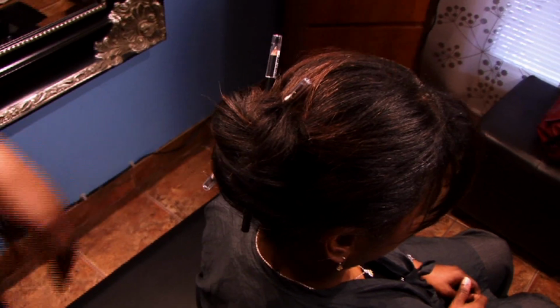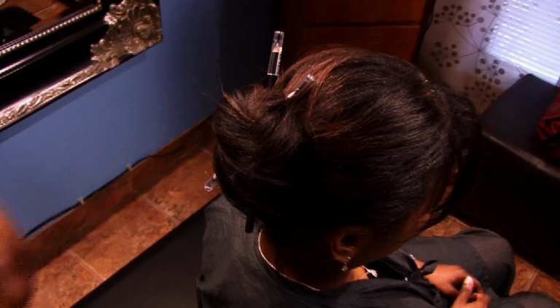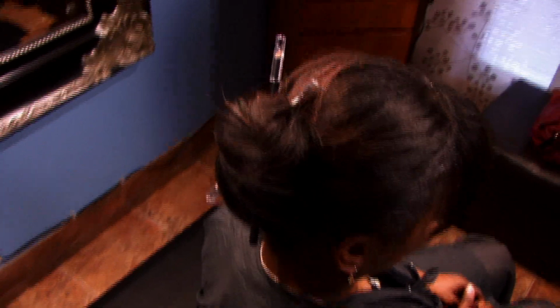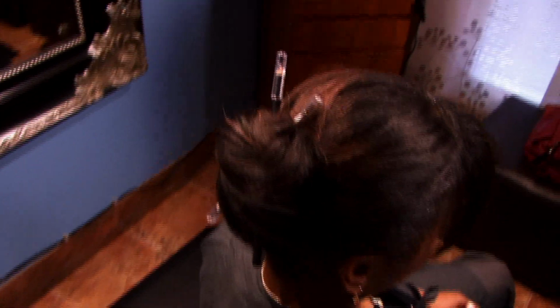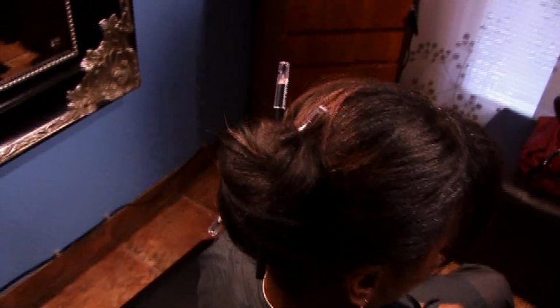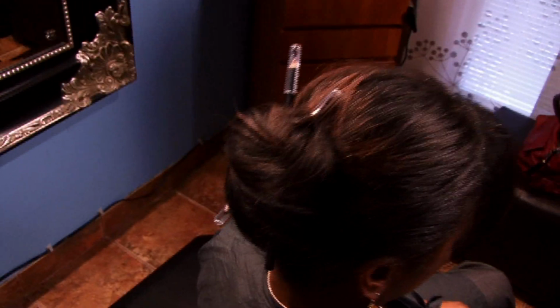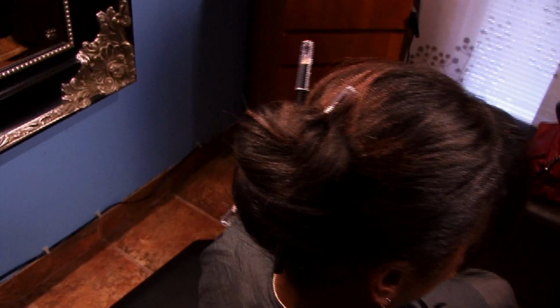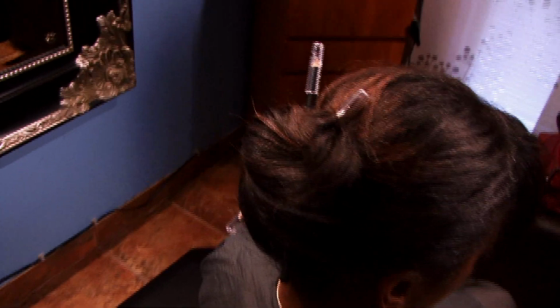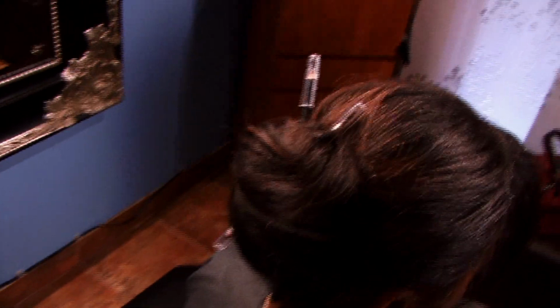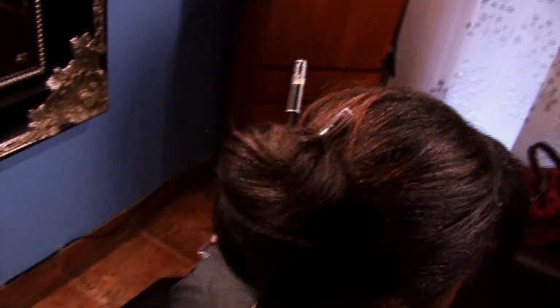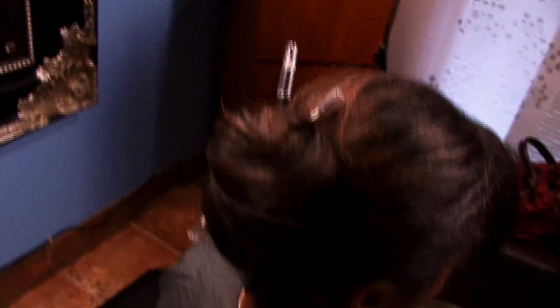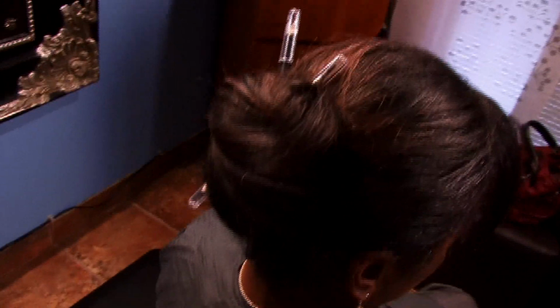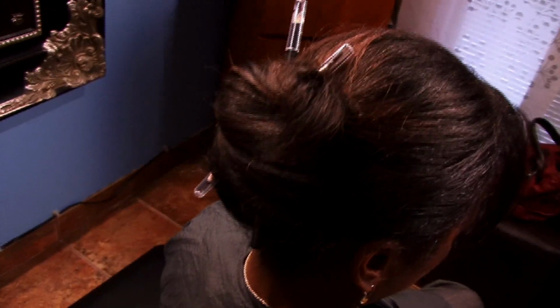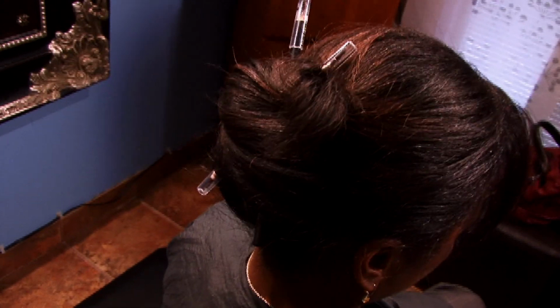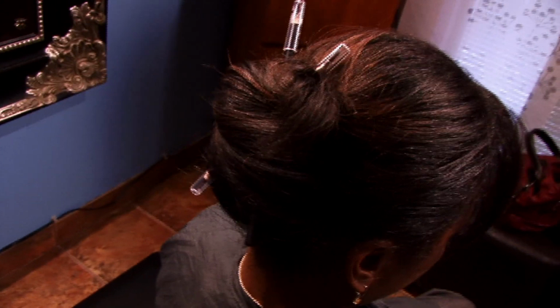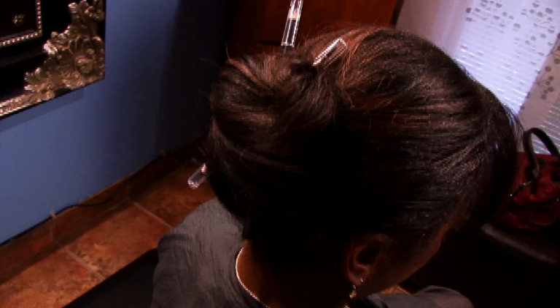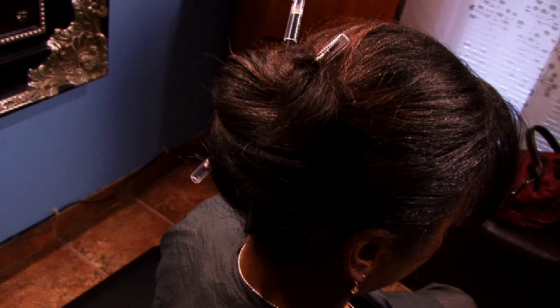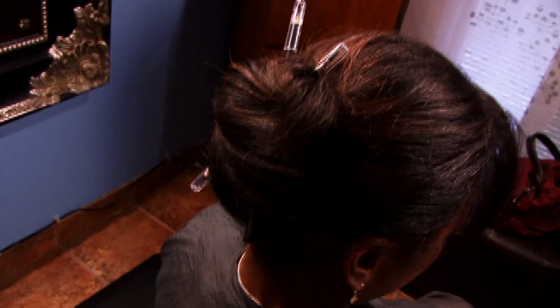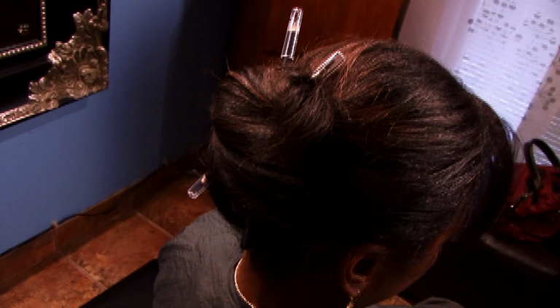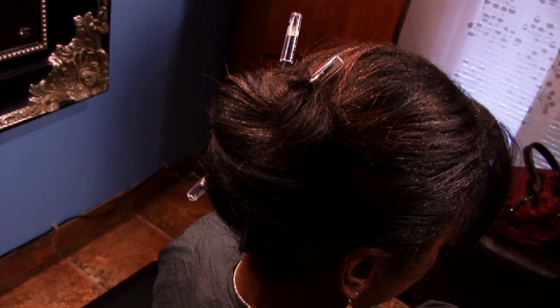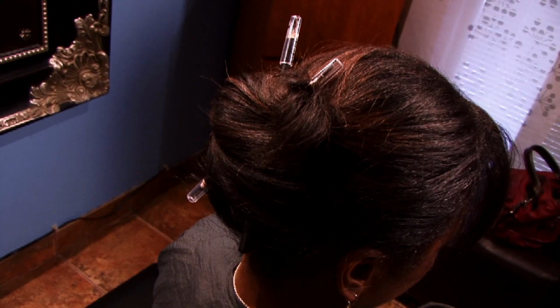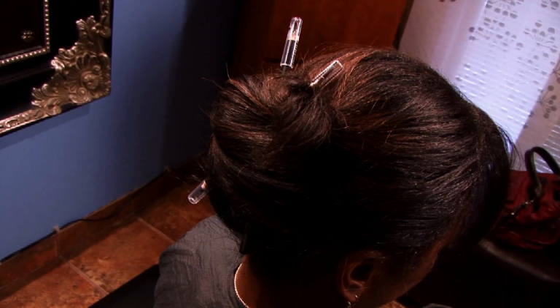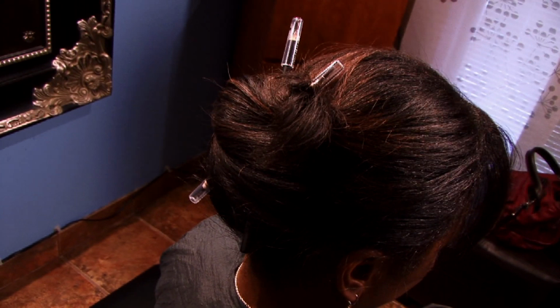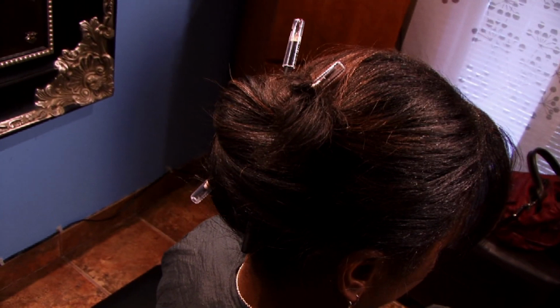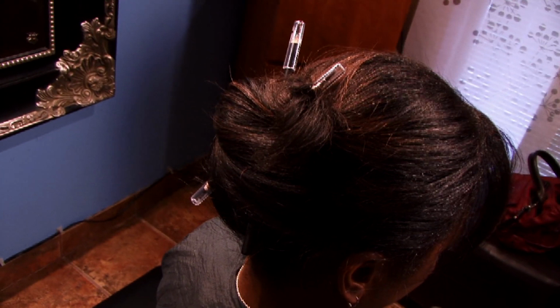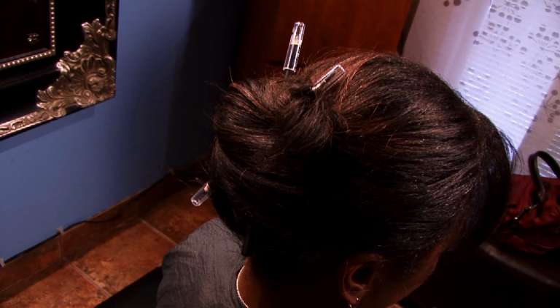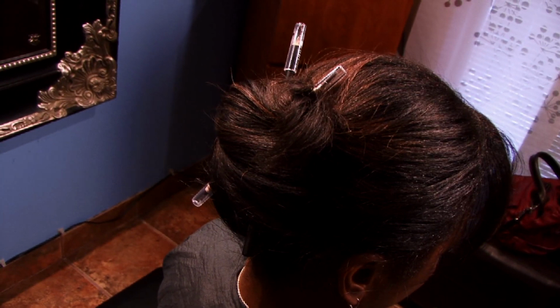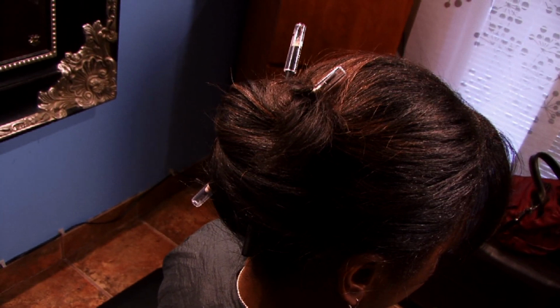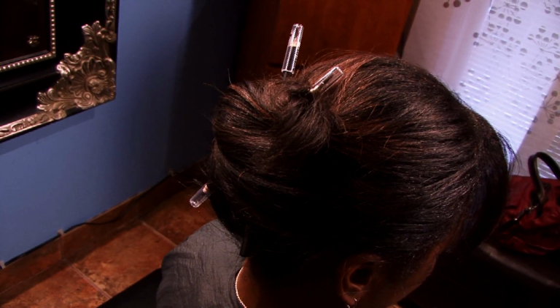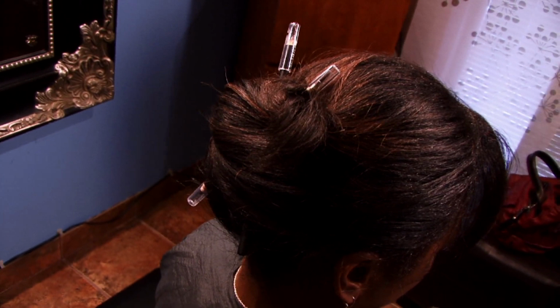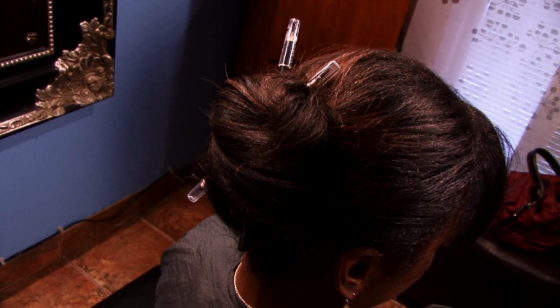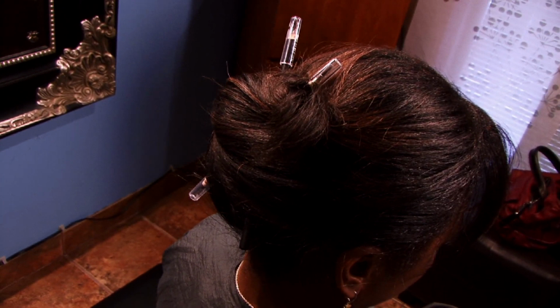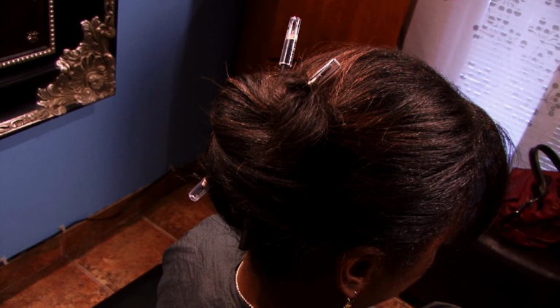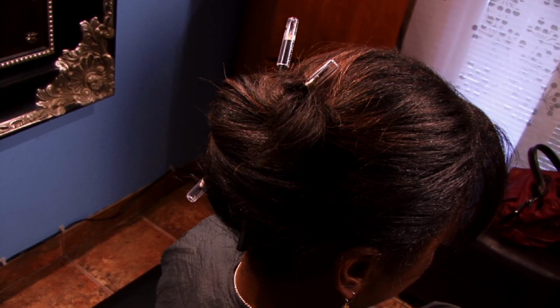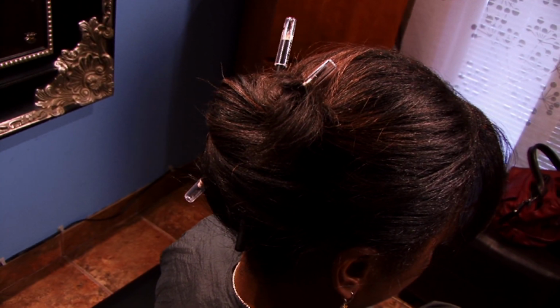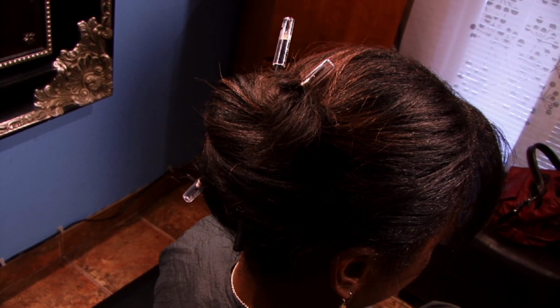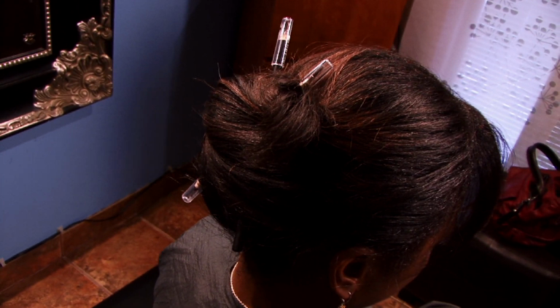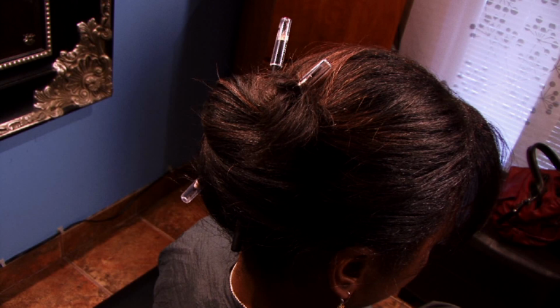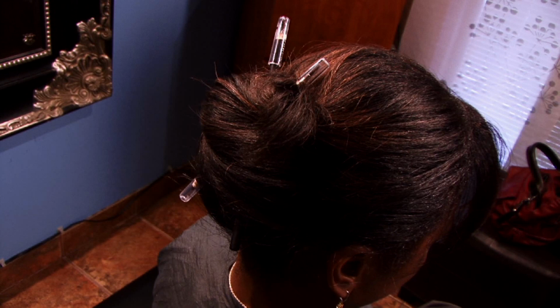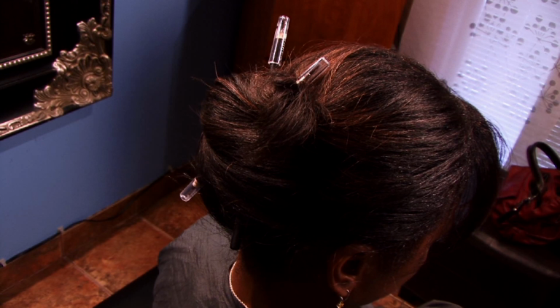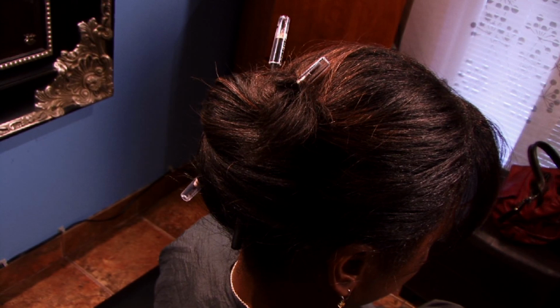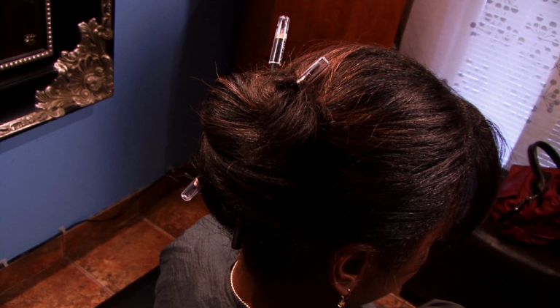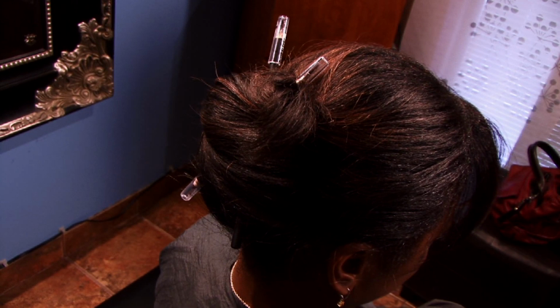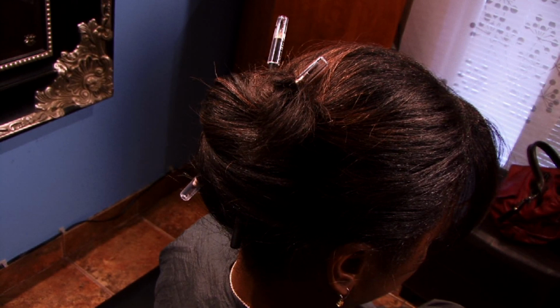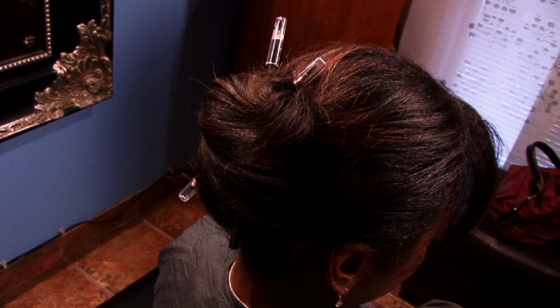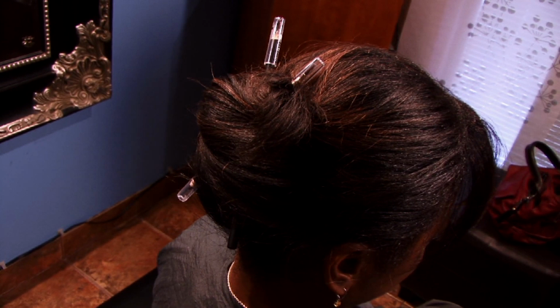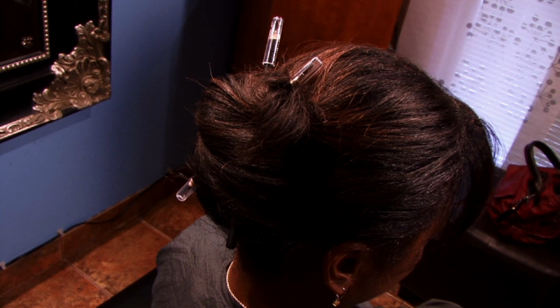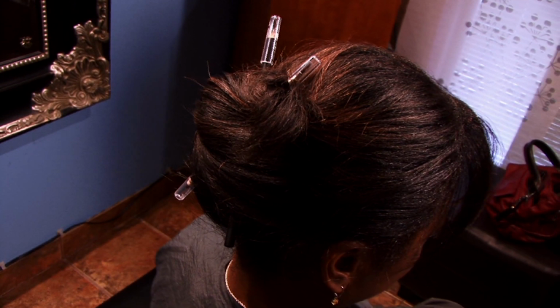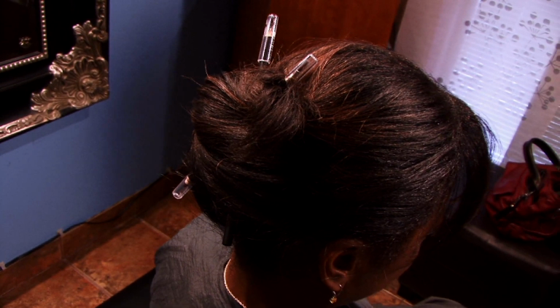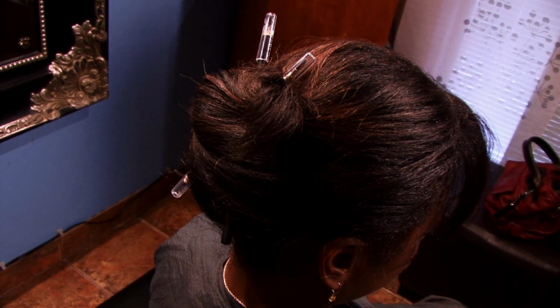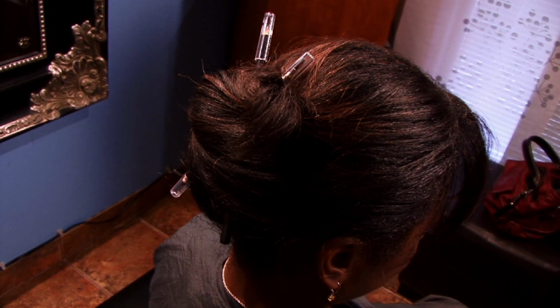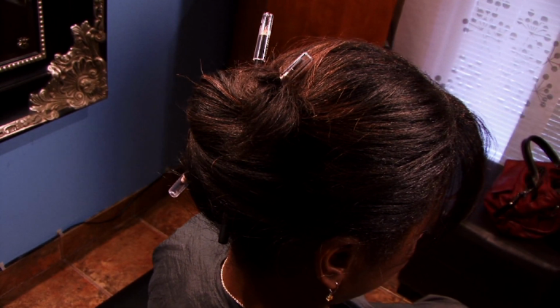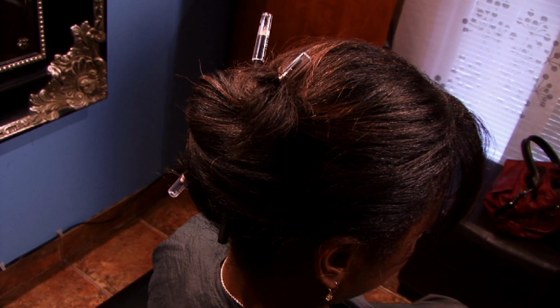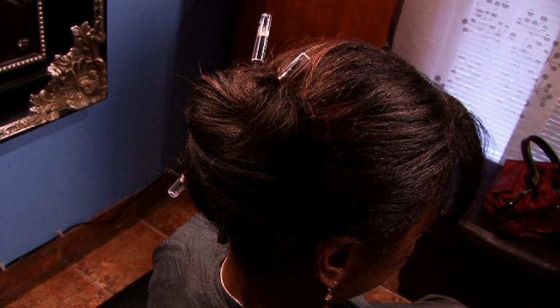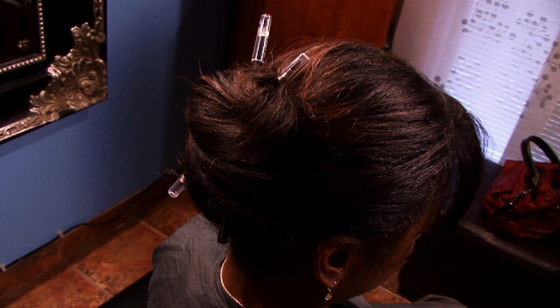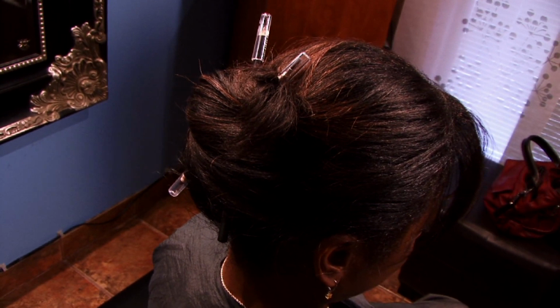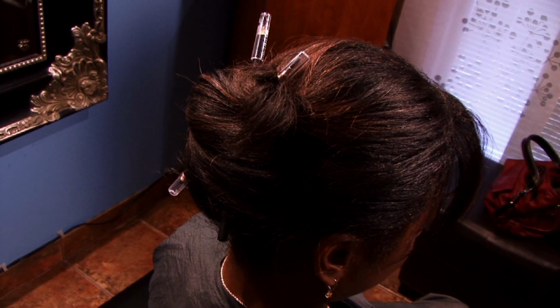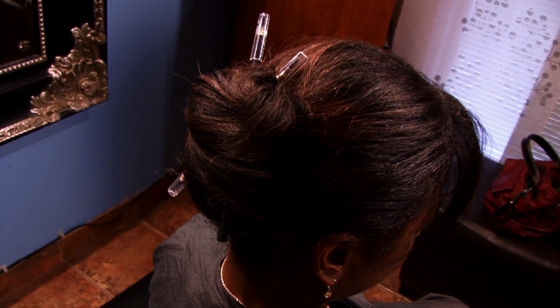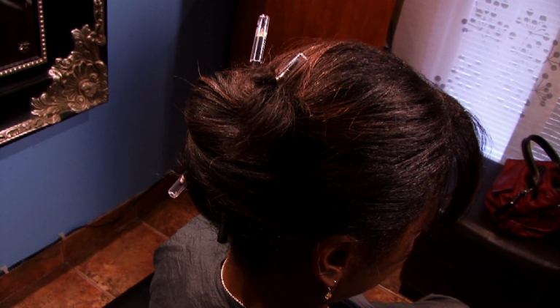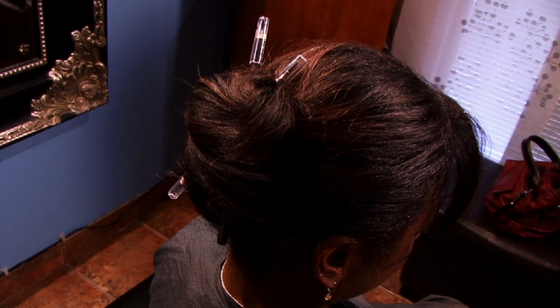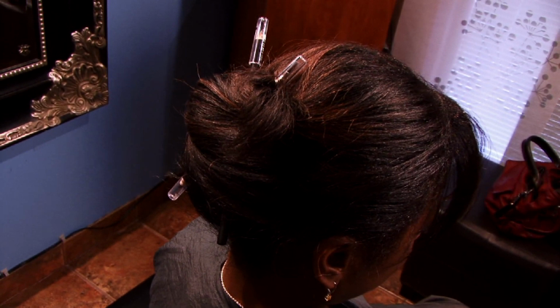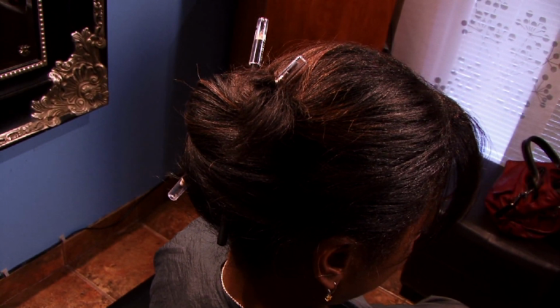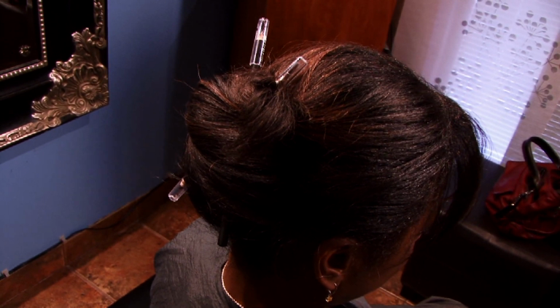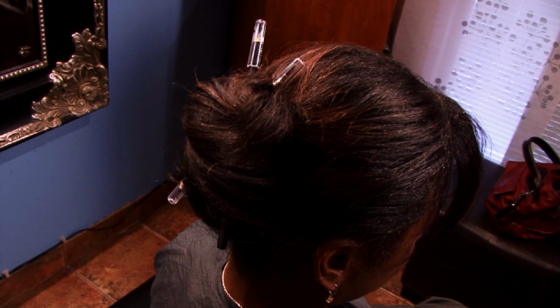And that is an example of how to apply hair sticks. Thank you.